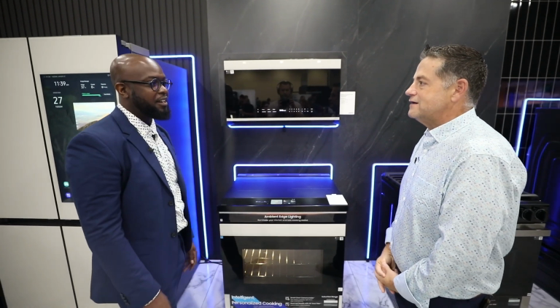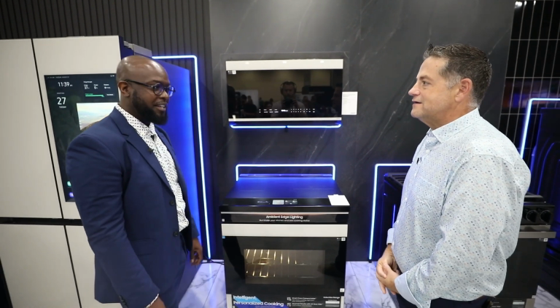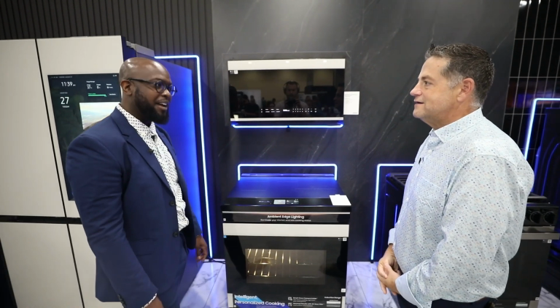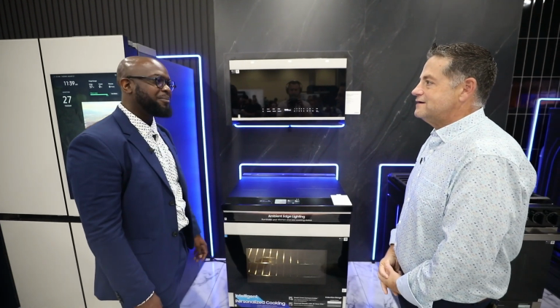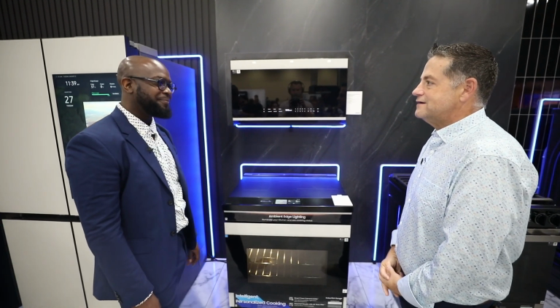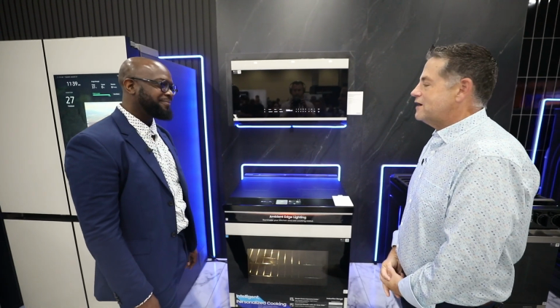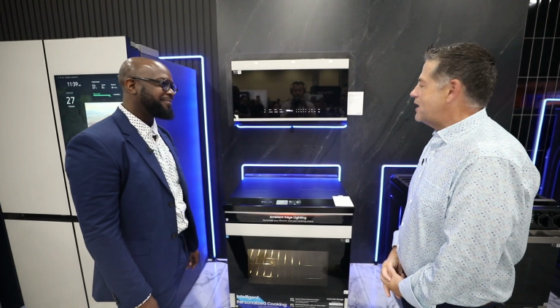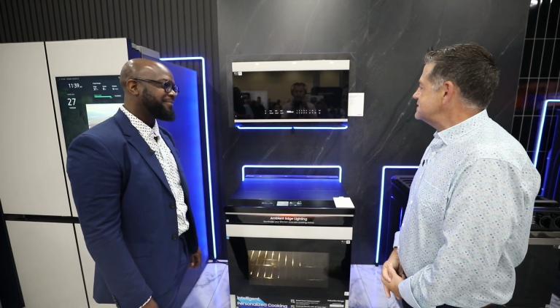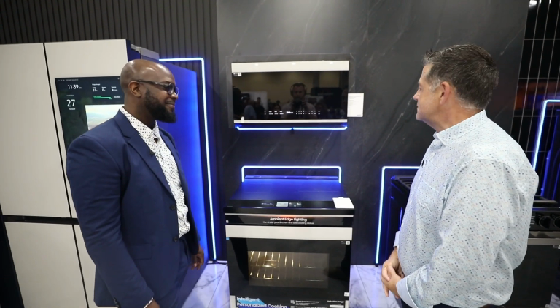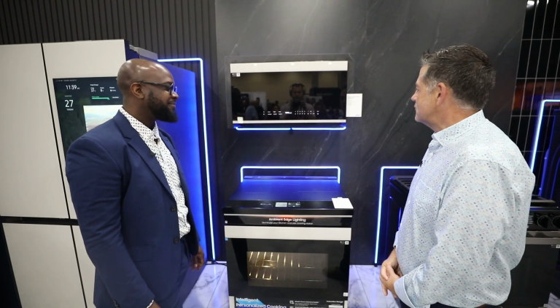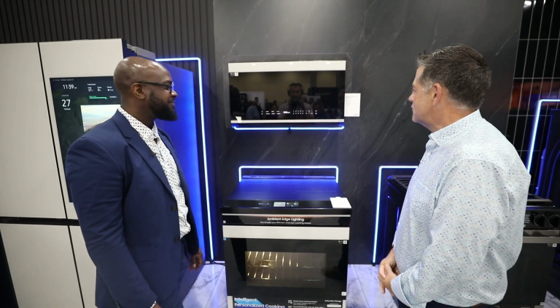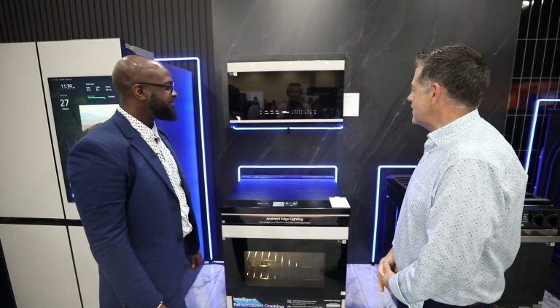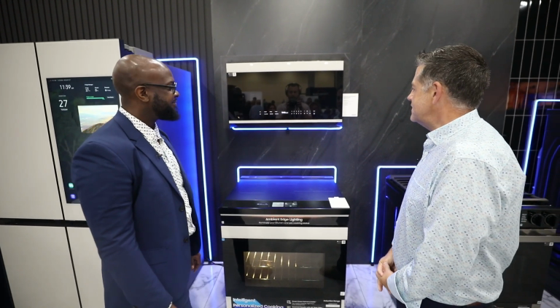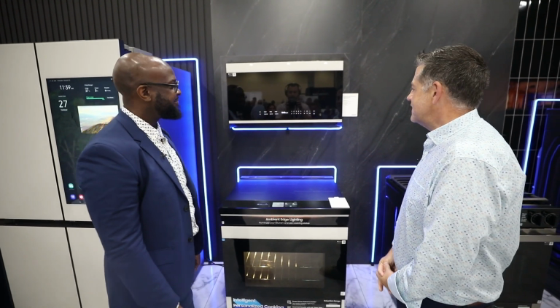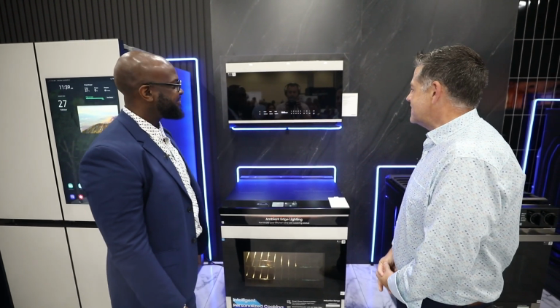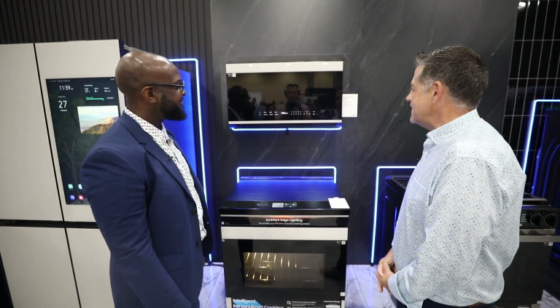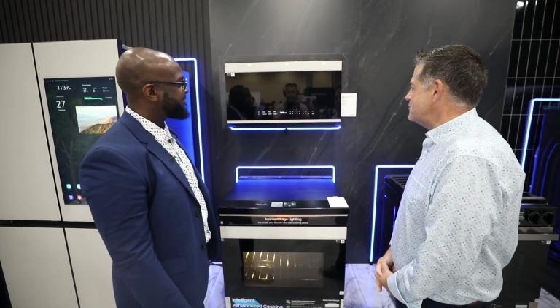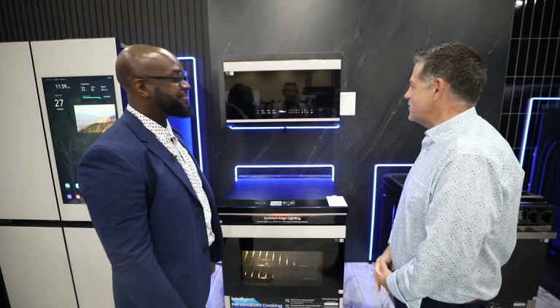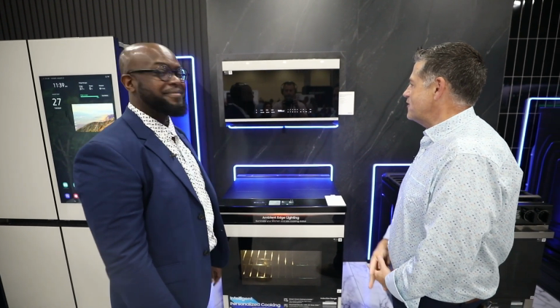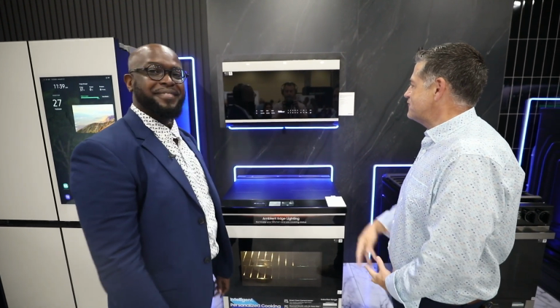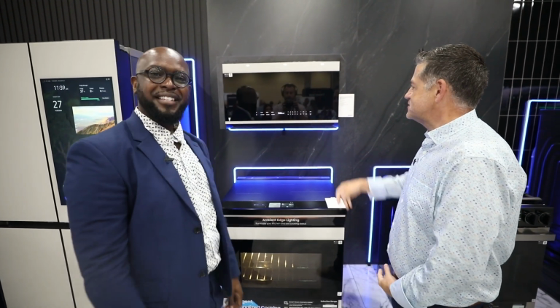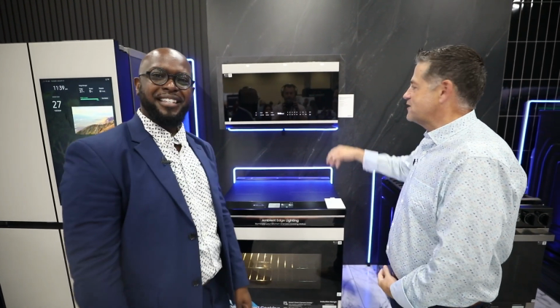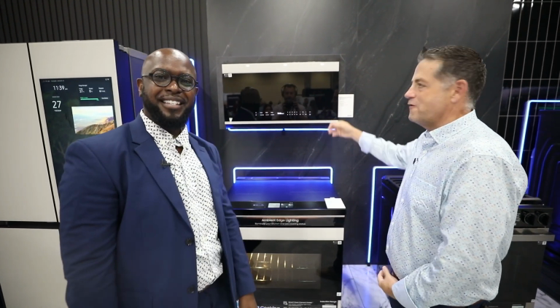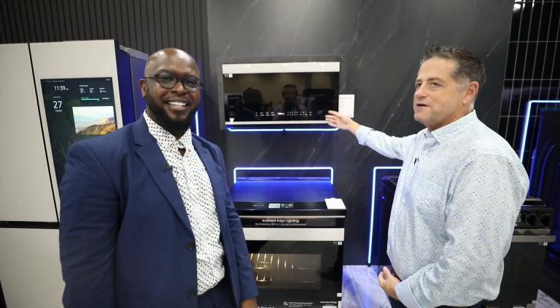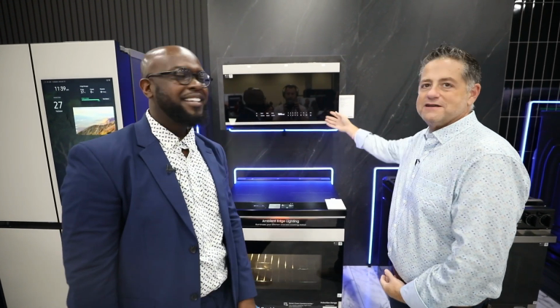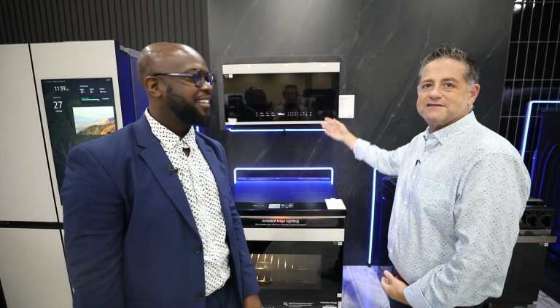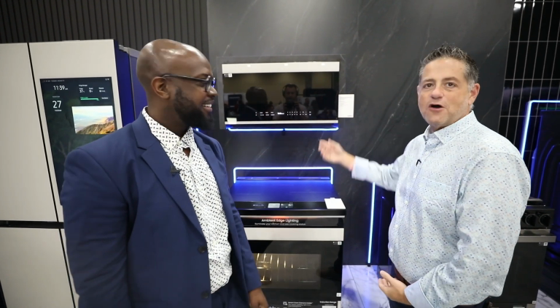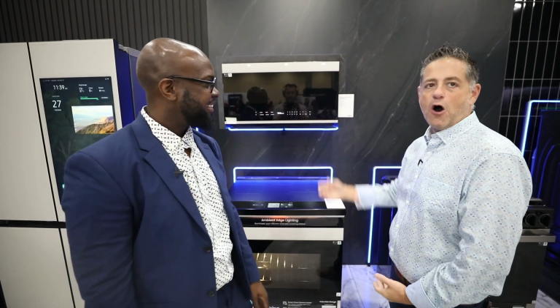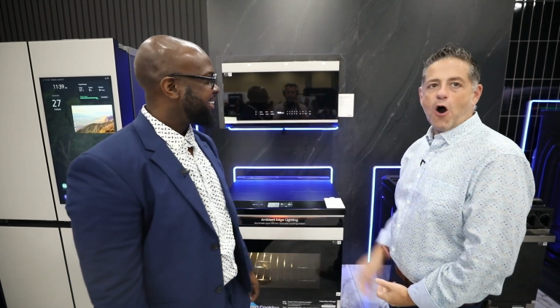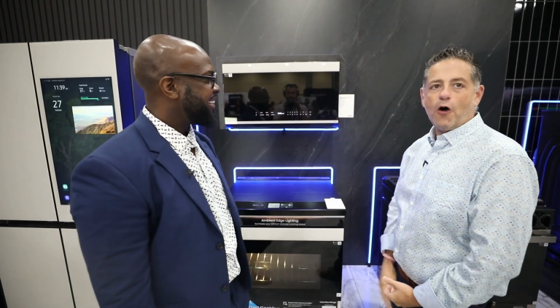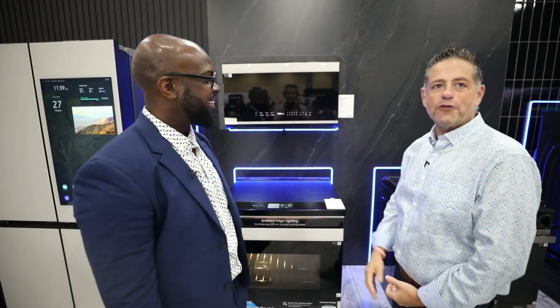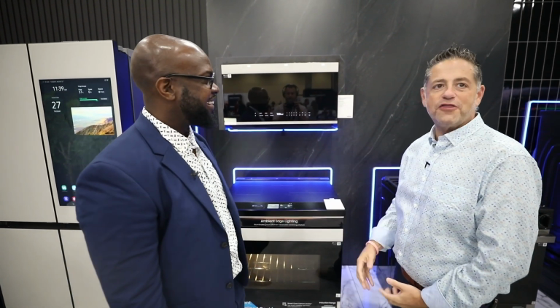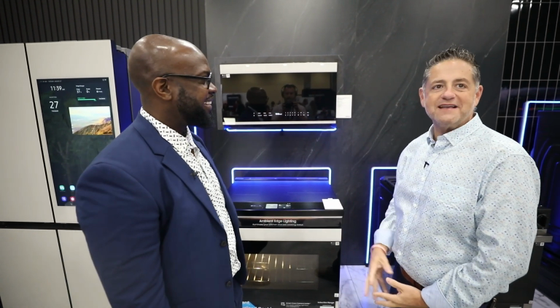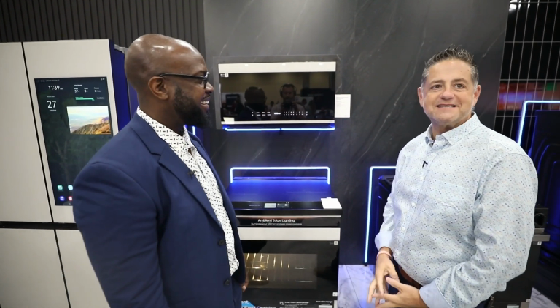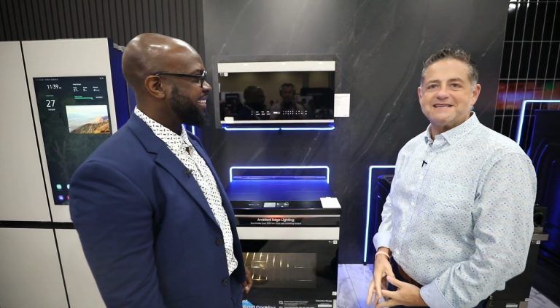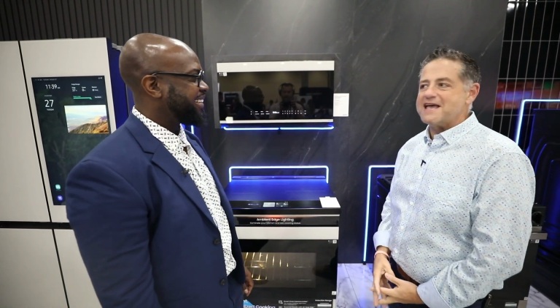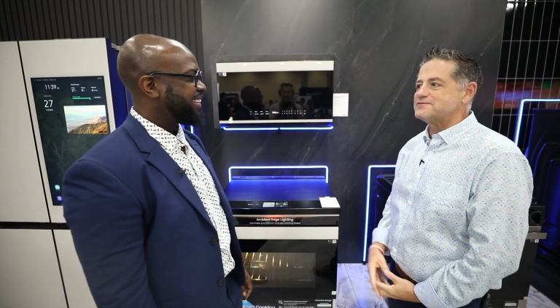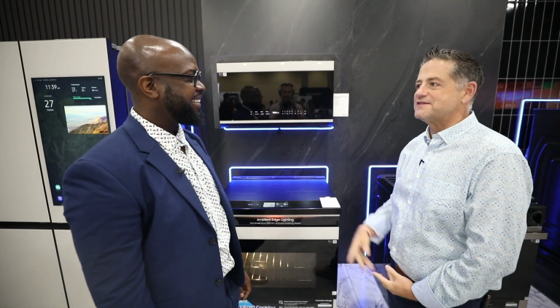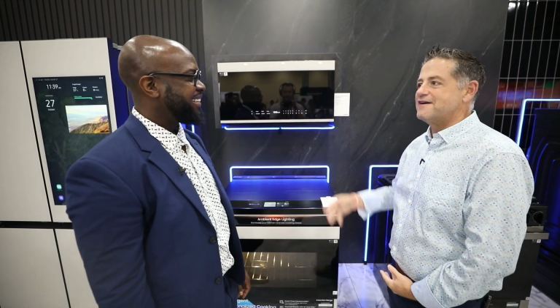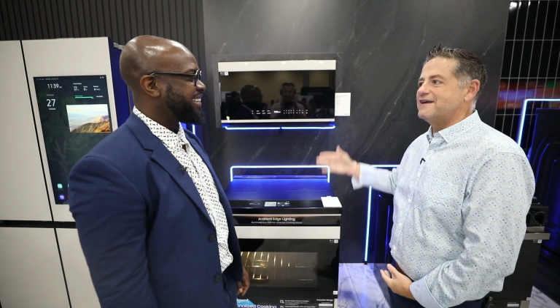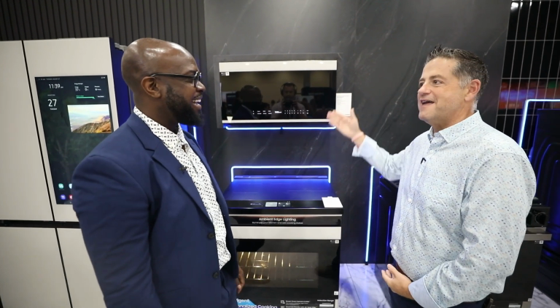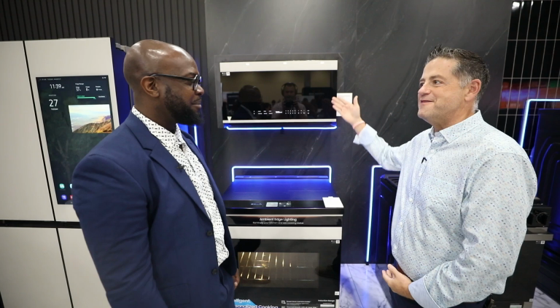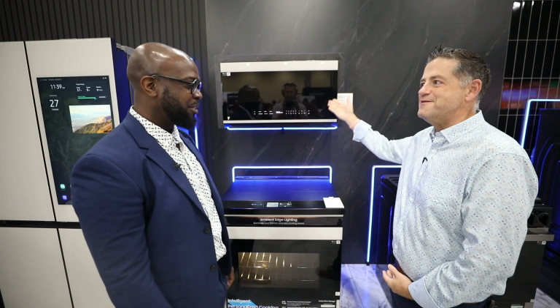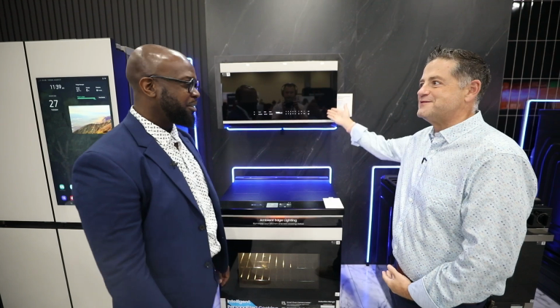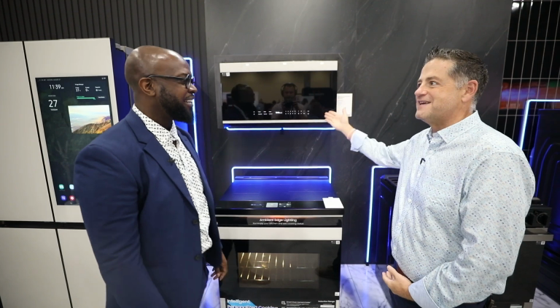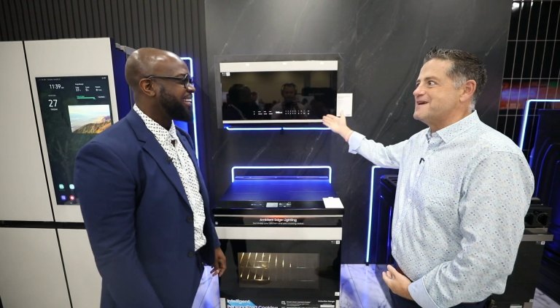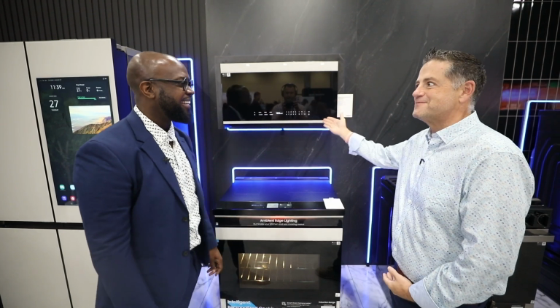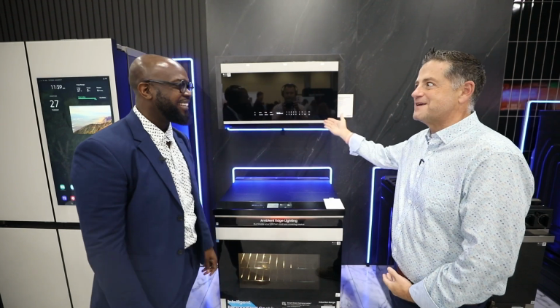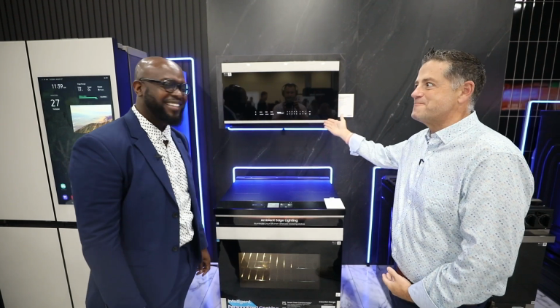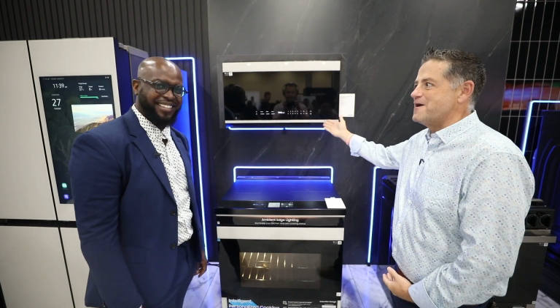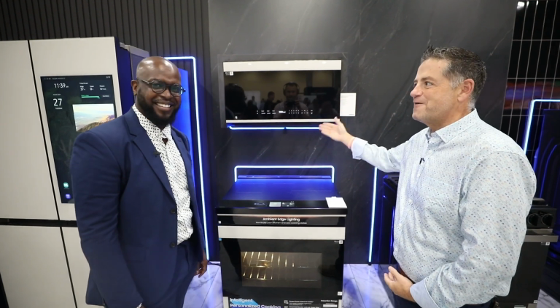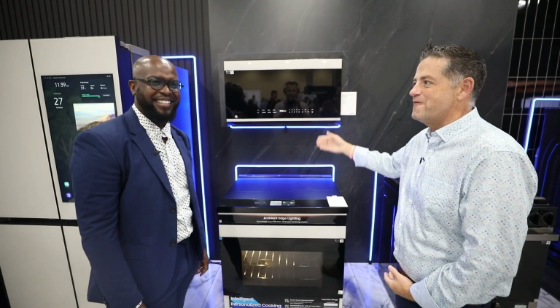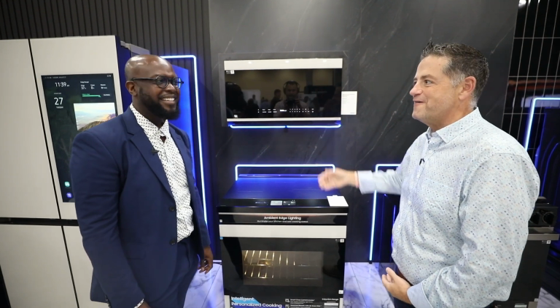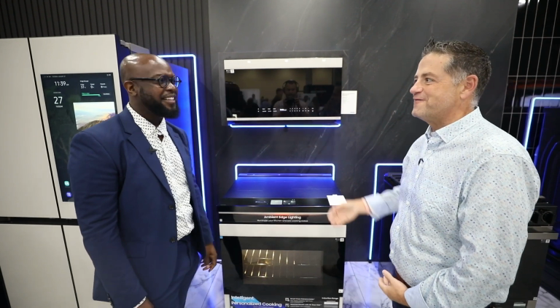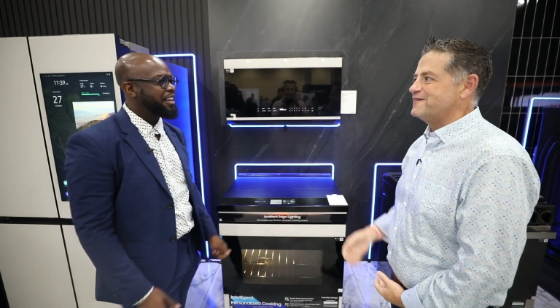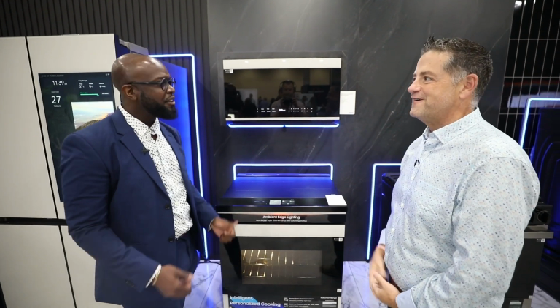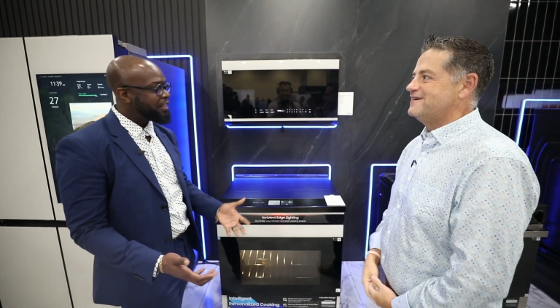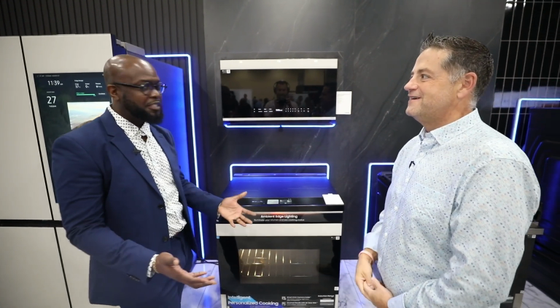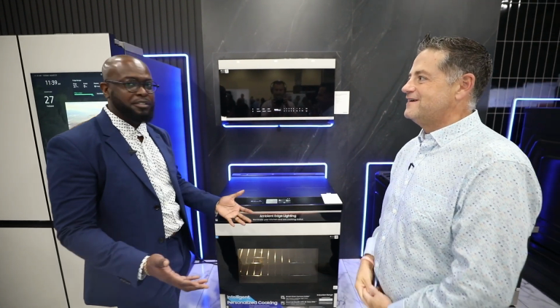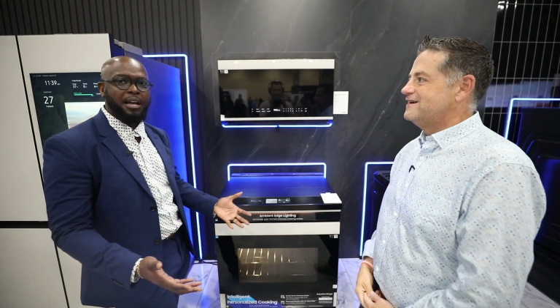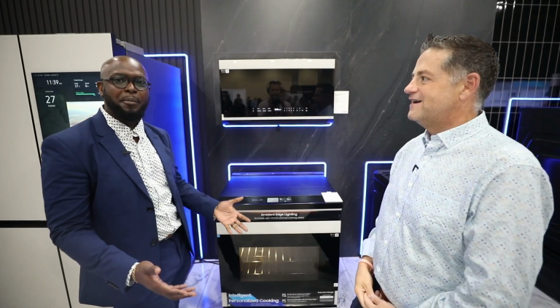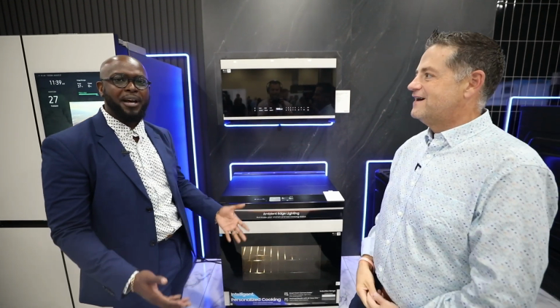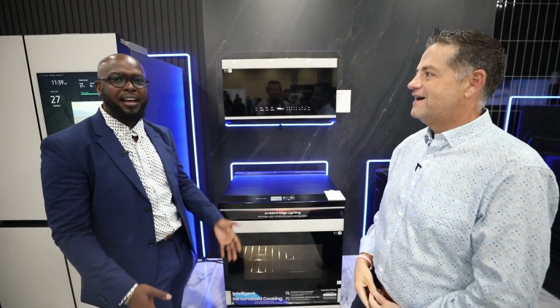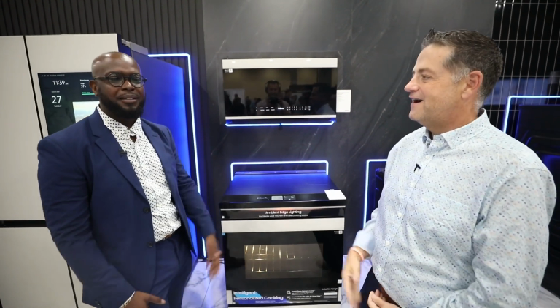Awesome, great — thank you Breon for showing us all things Samsung and the new Samsung microwave. Thank you, thanks for stopping by.